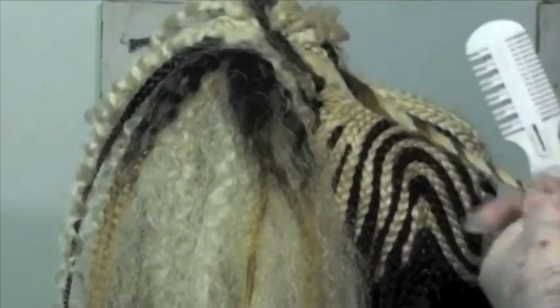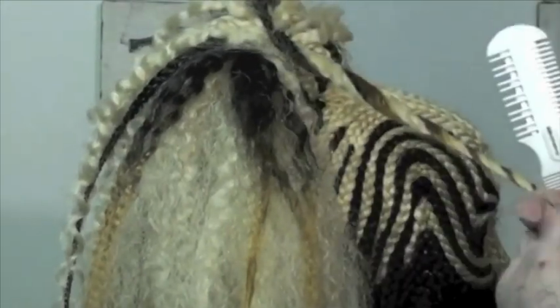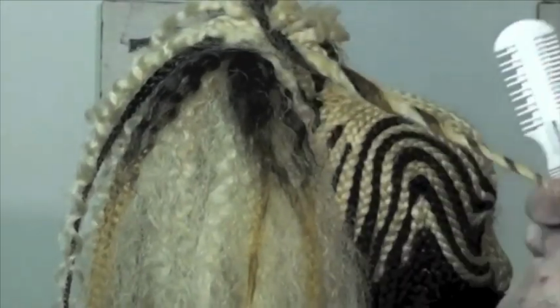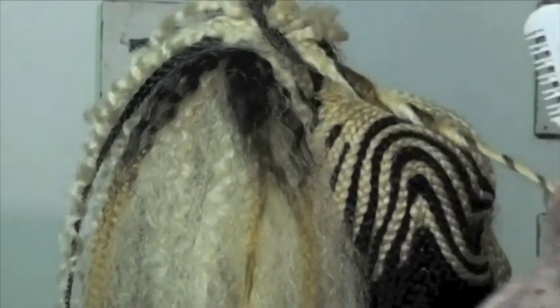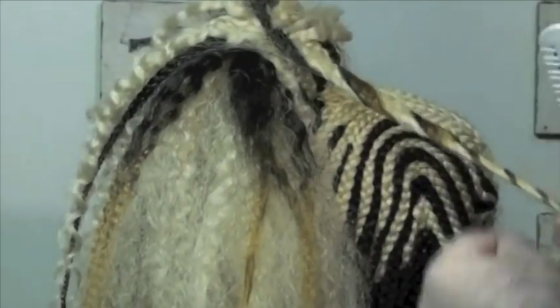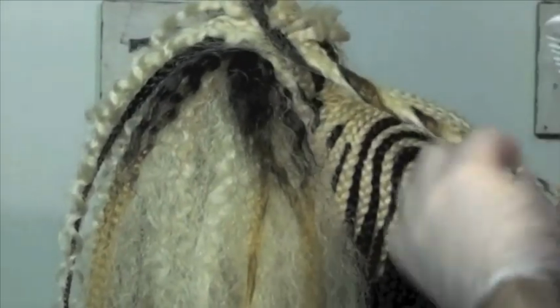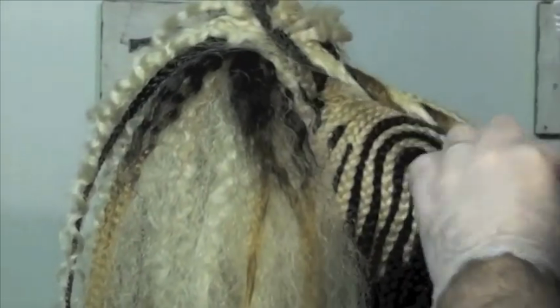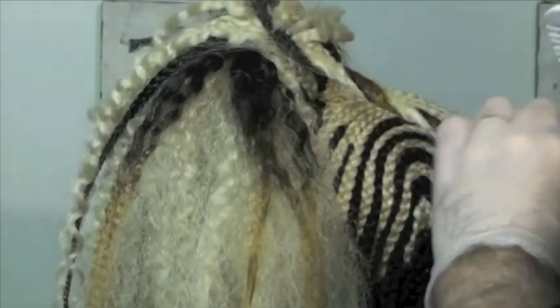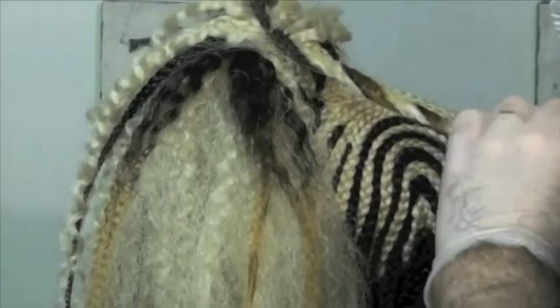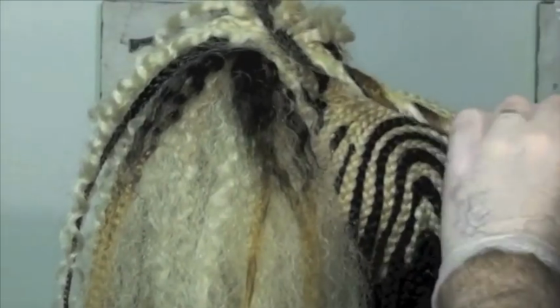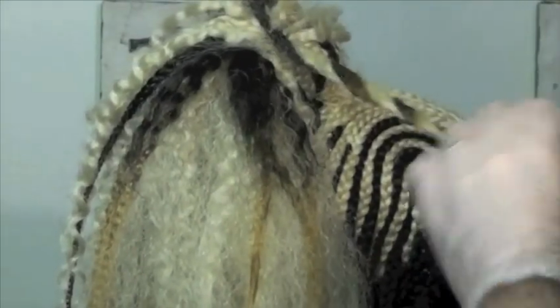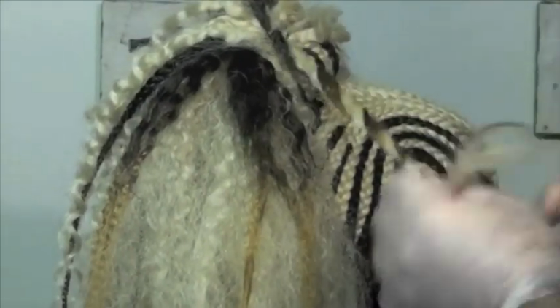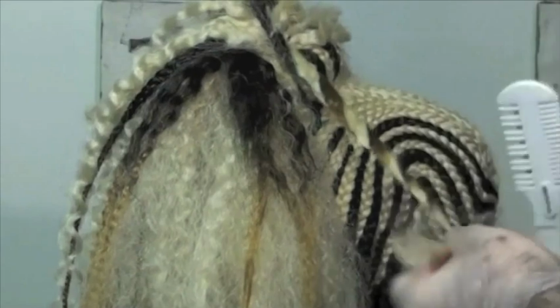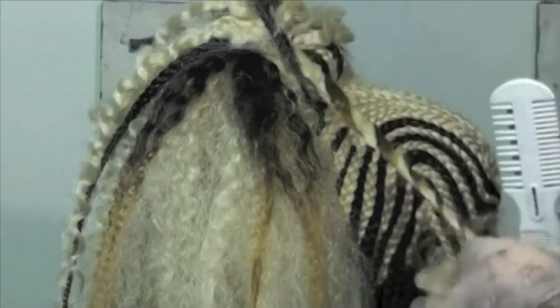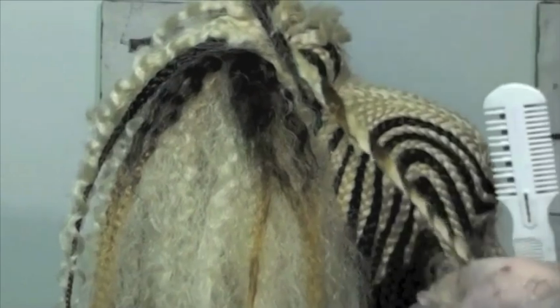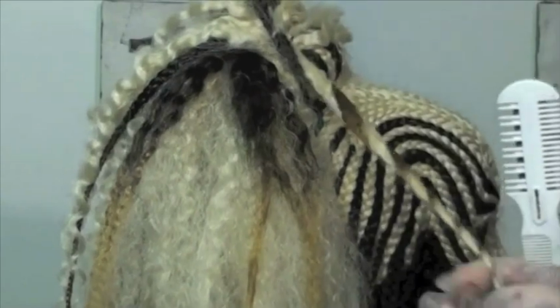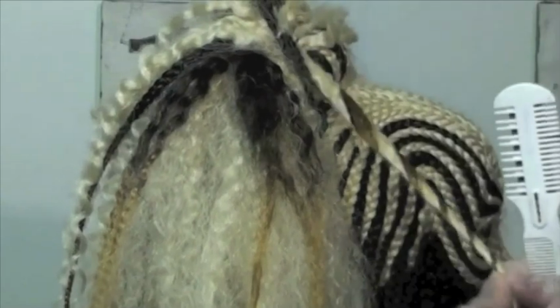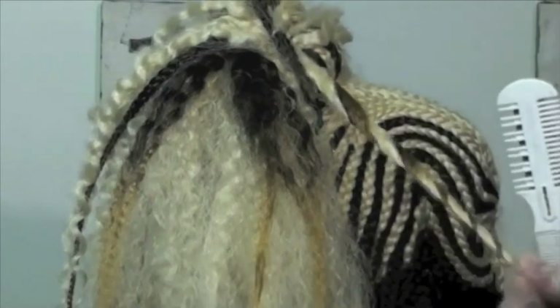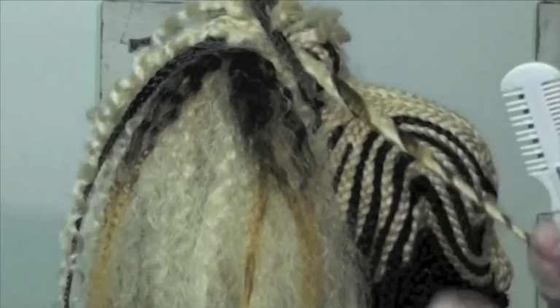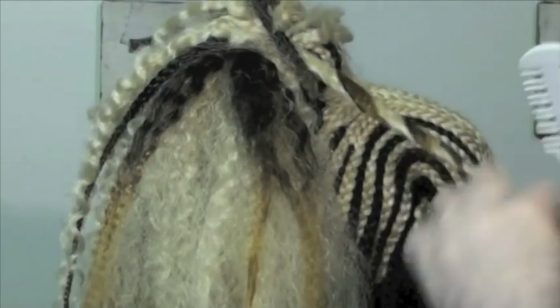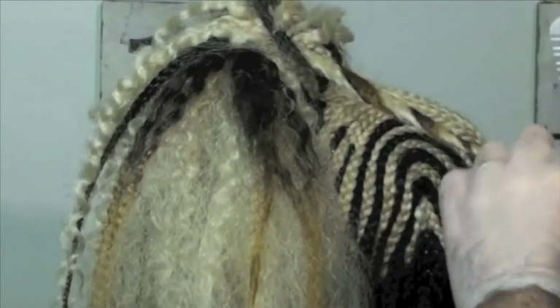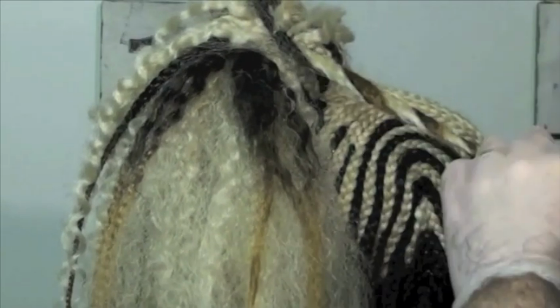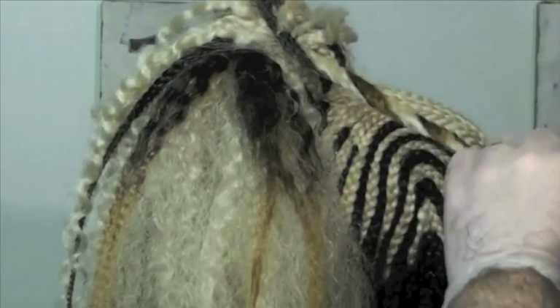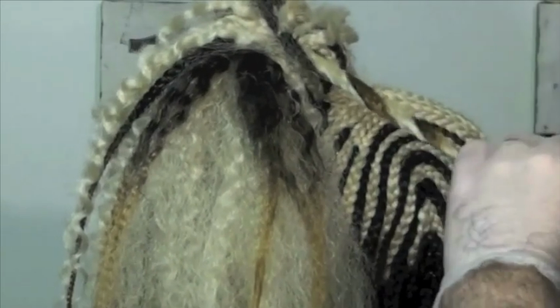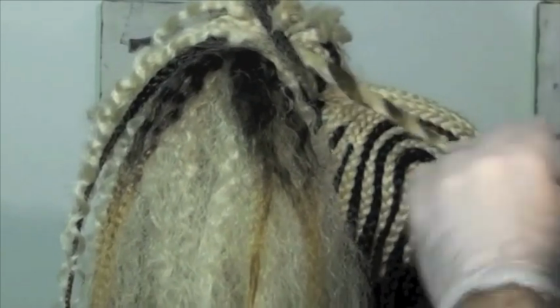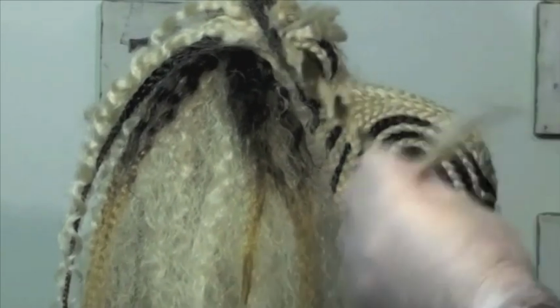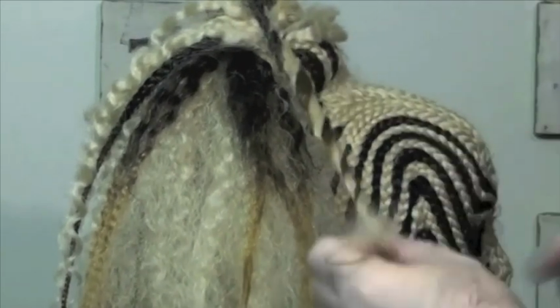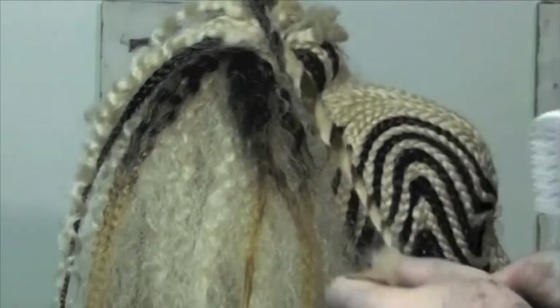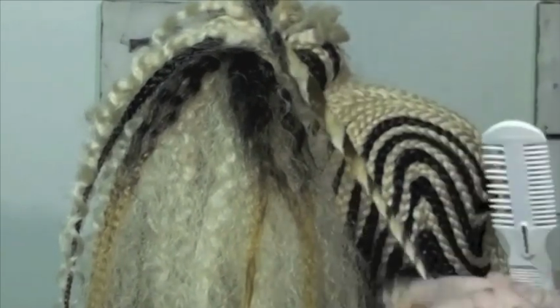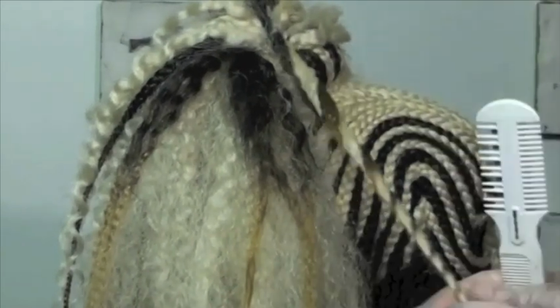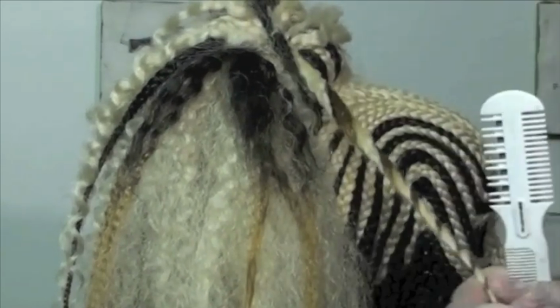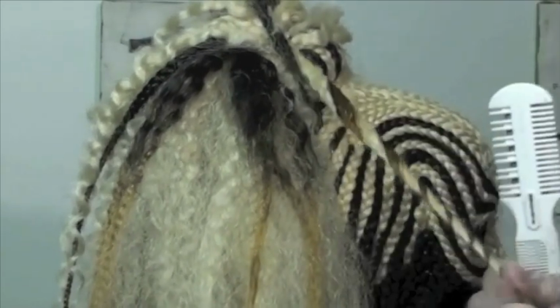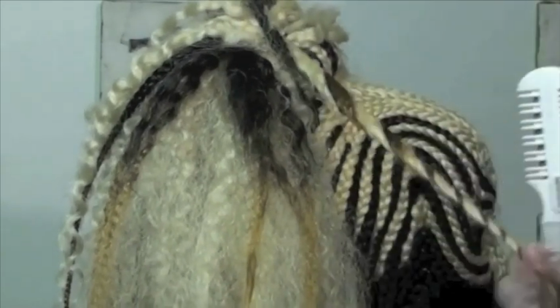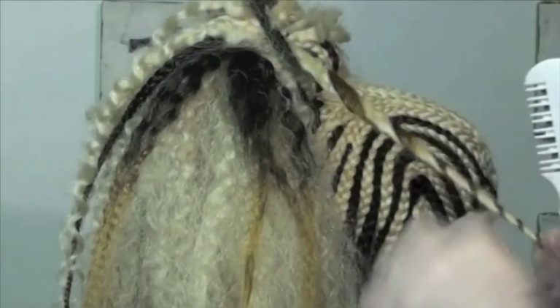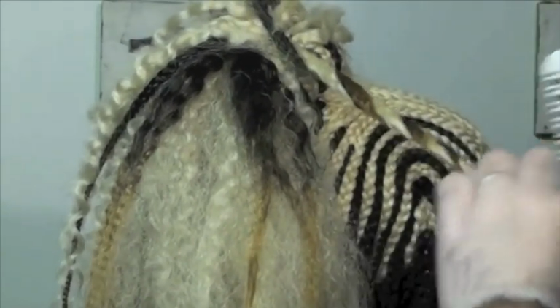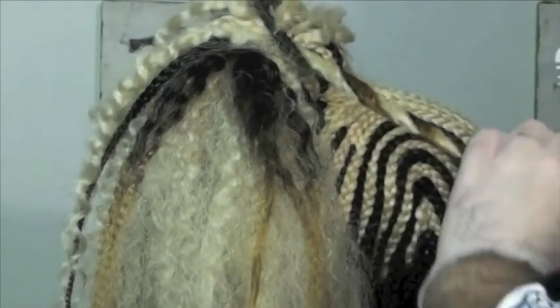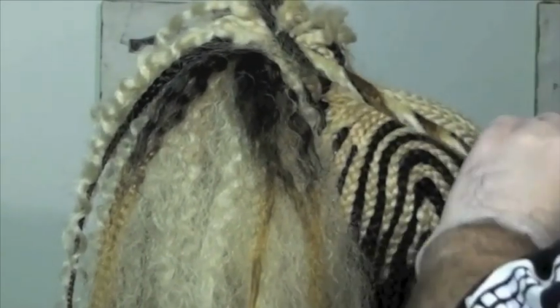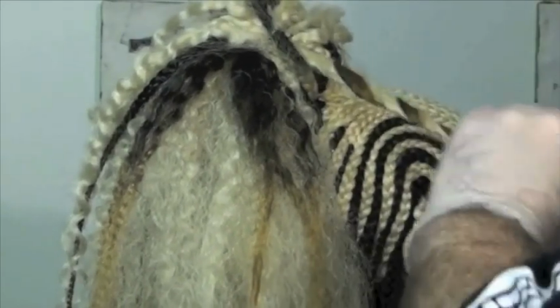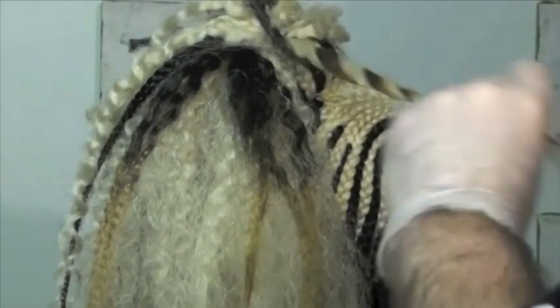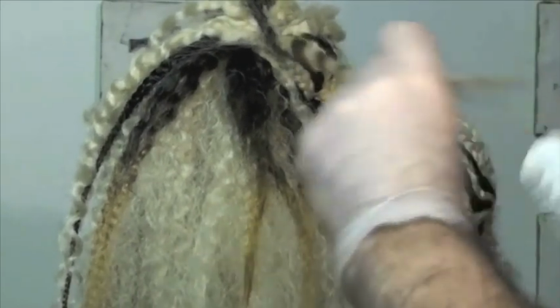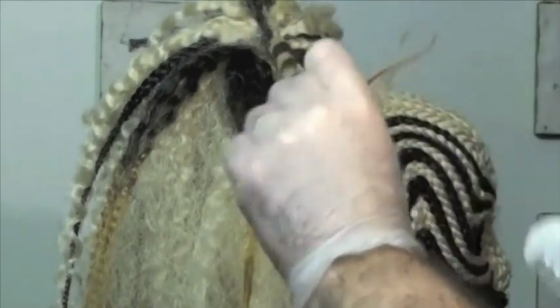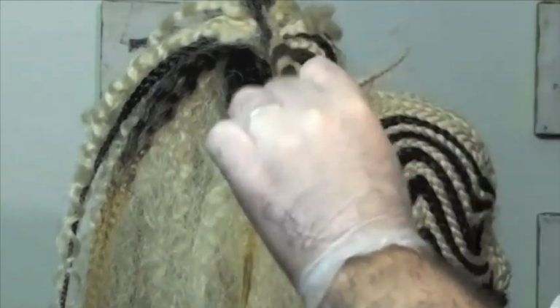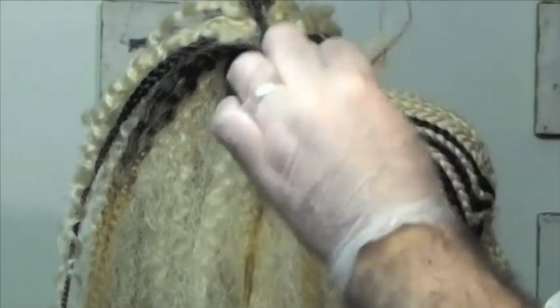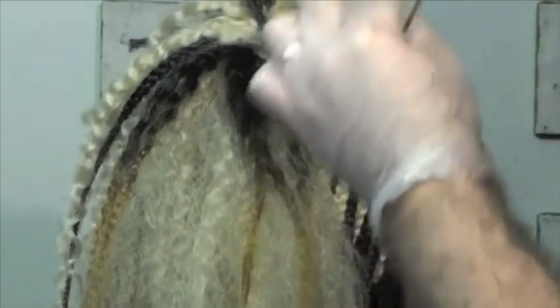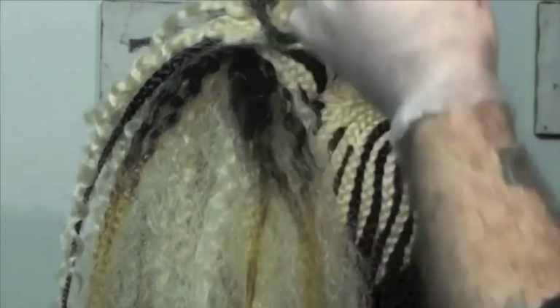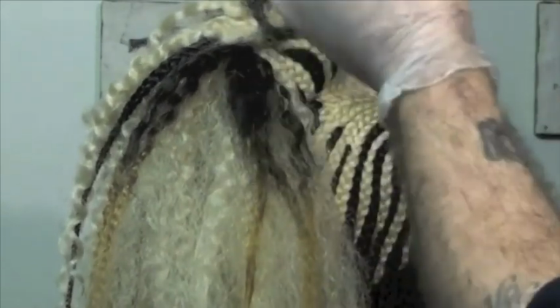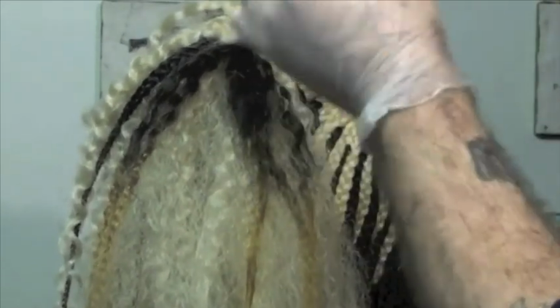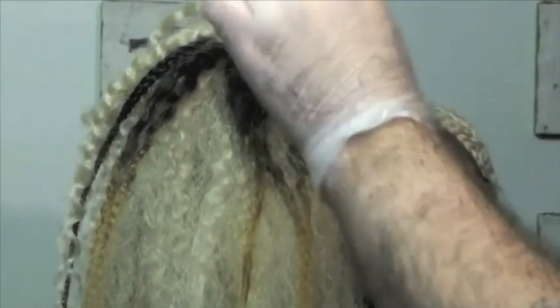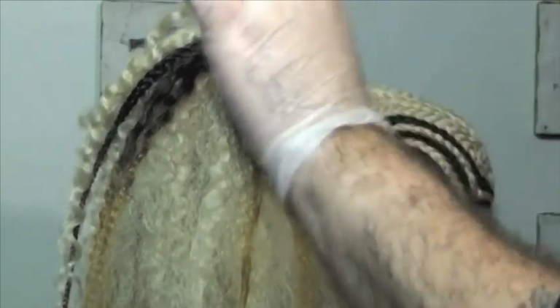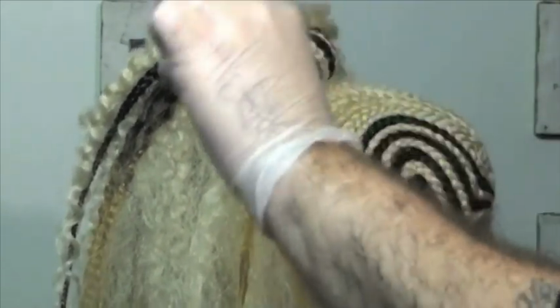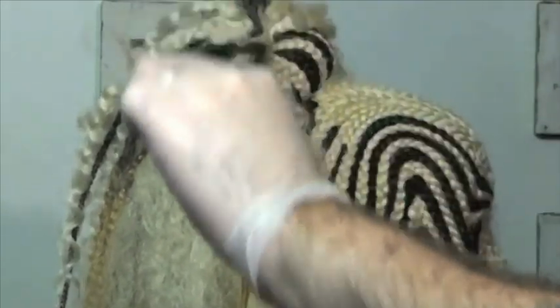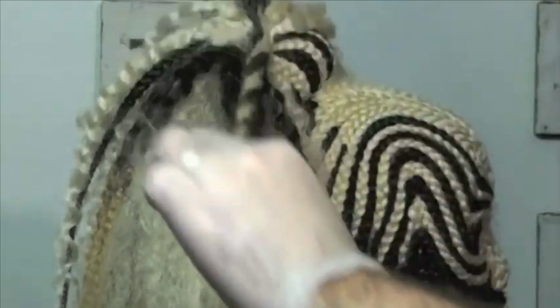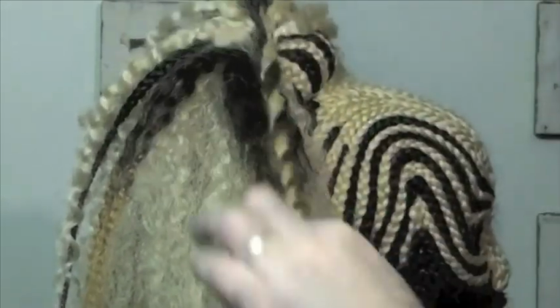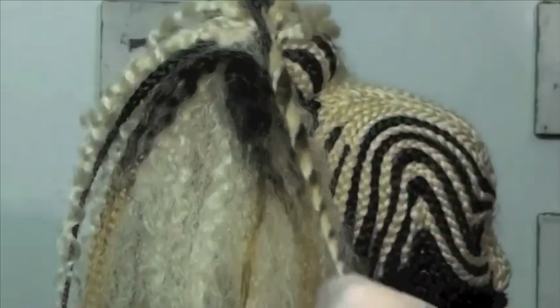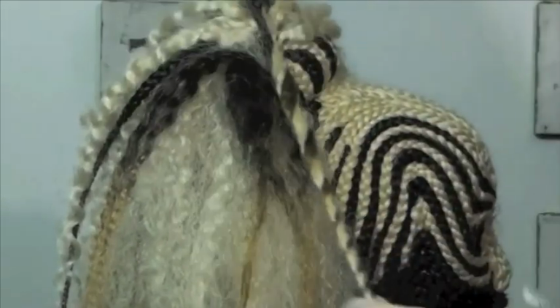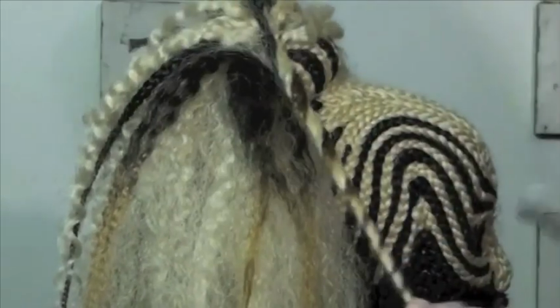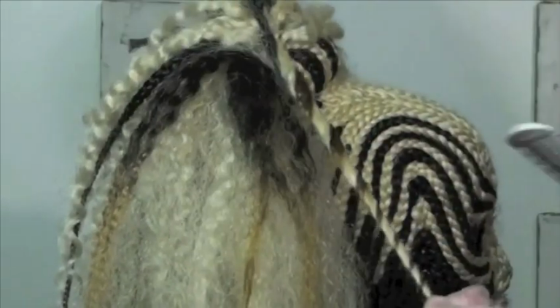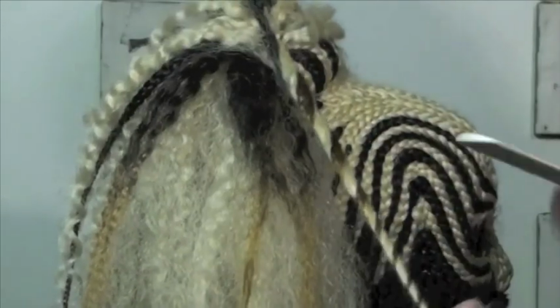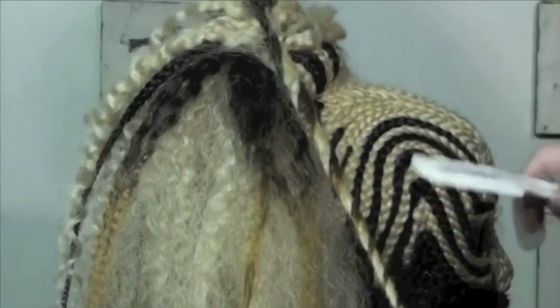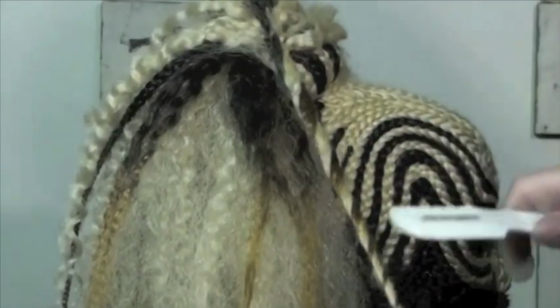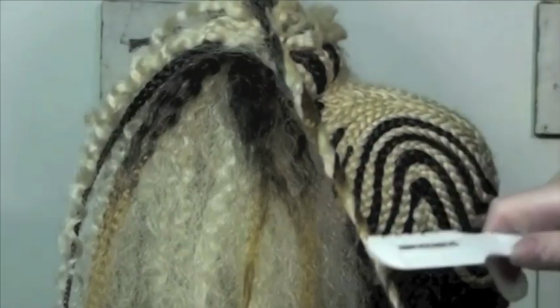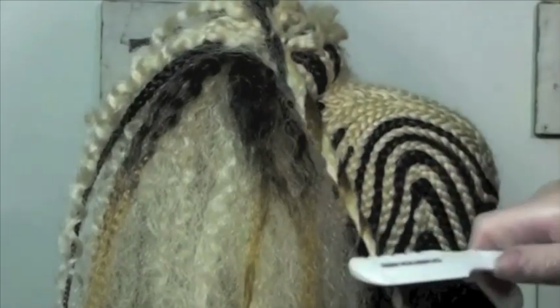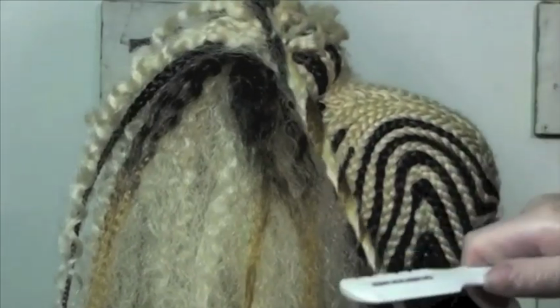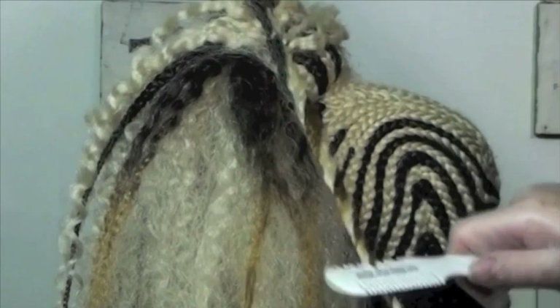Synthetic hair is very shiny. This technique will help dull out the shine and make it look more realistic.